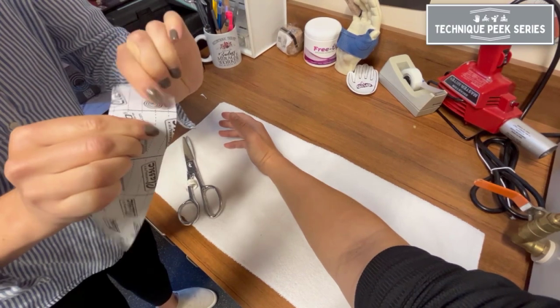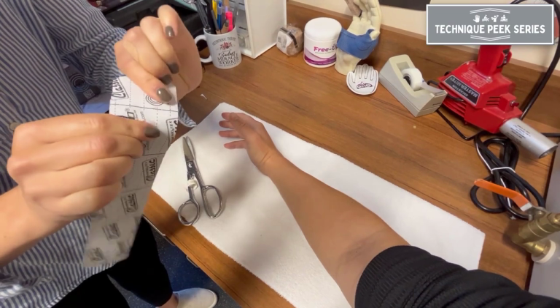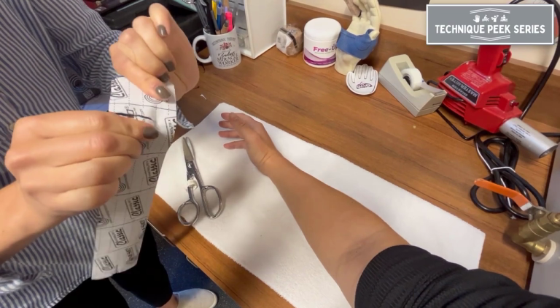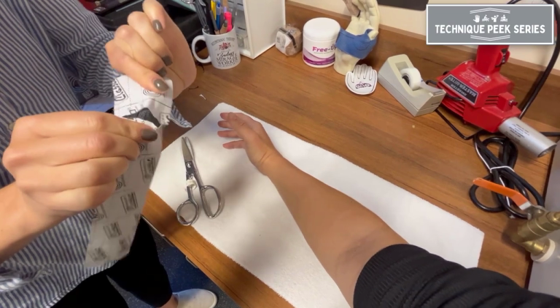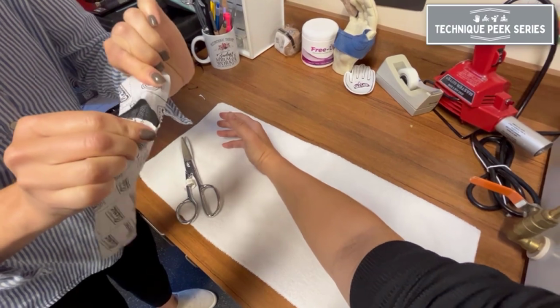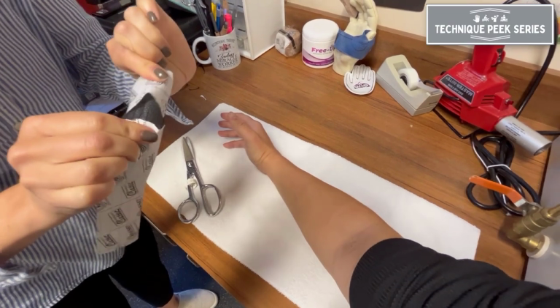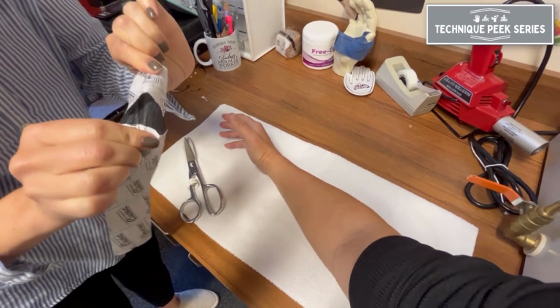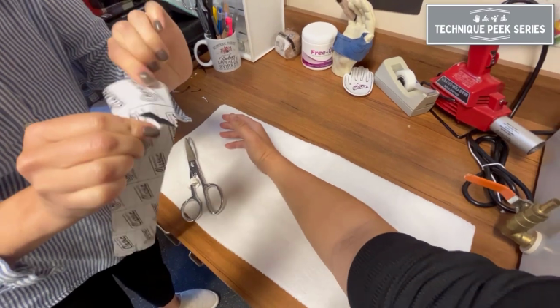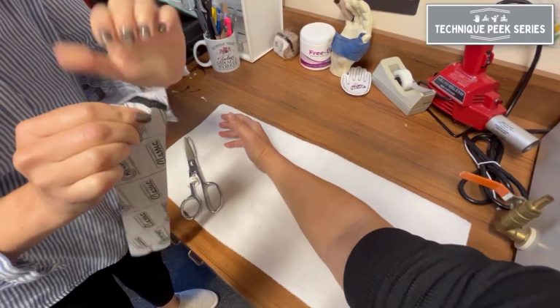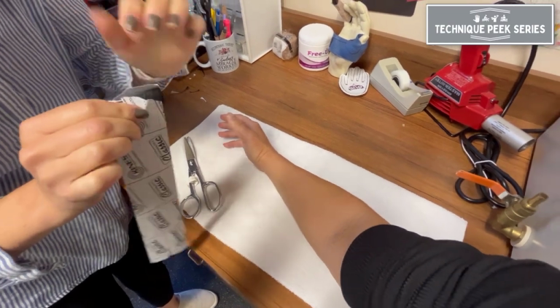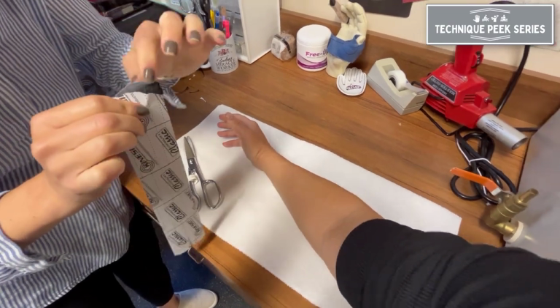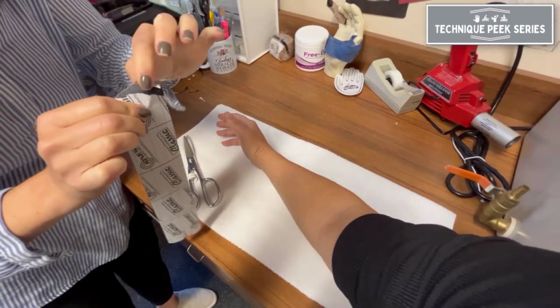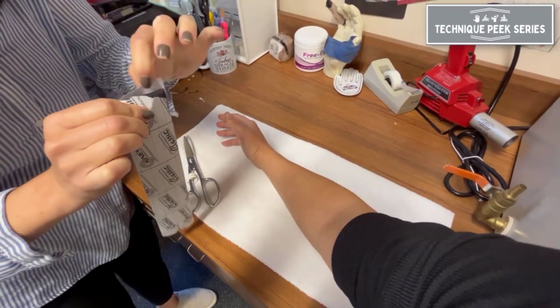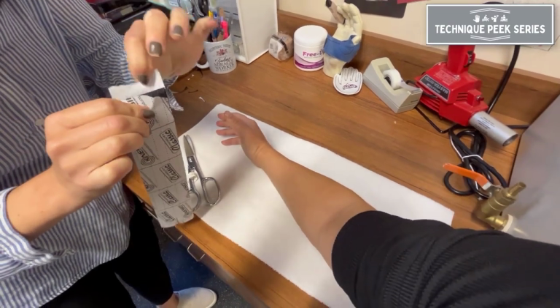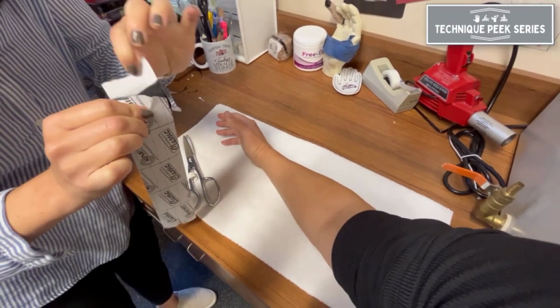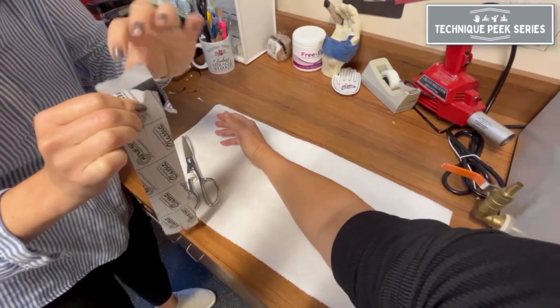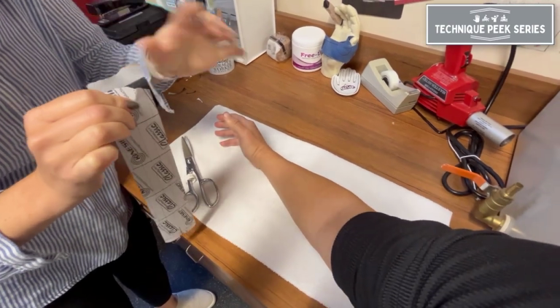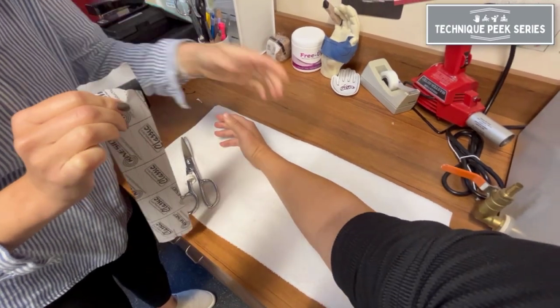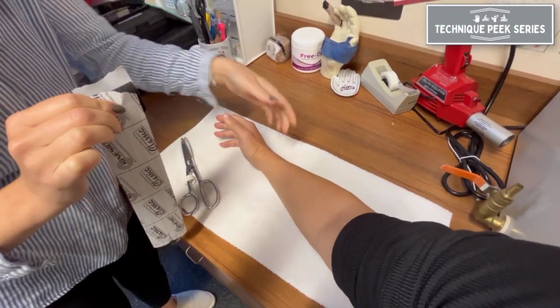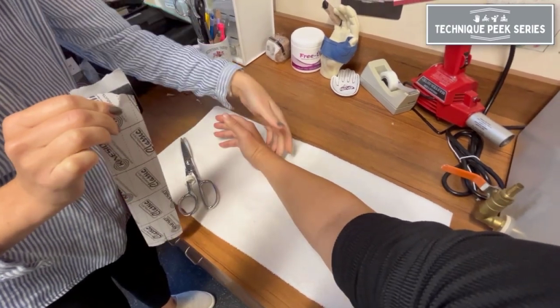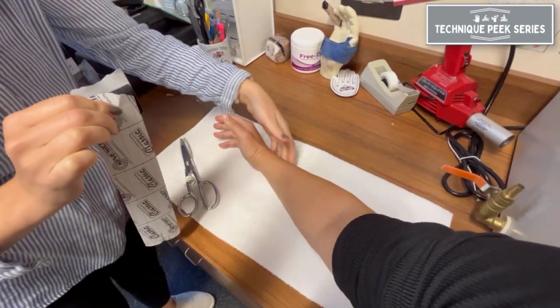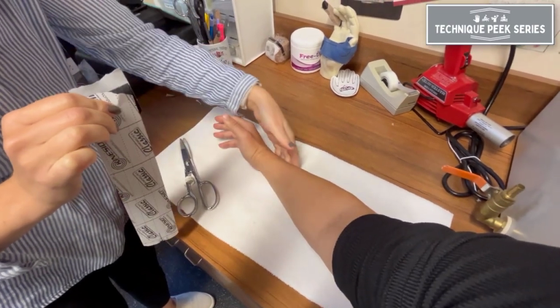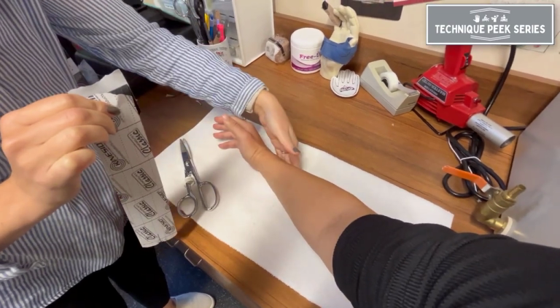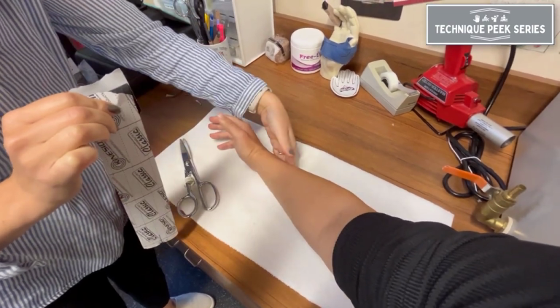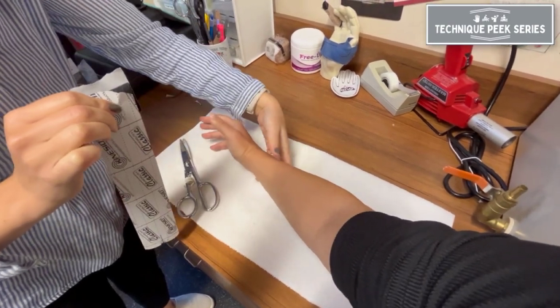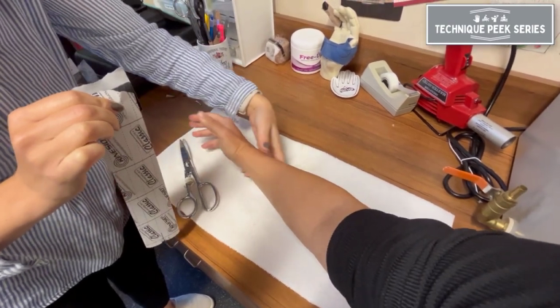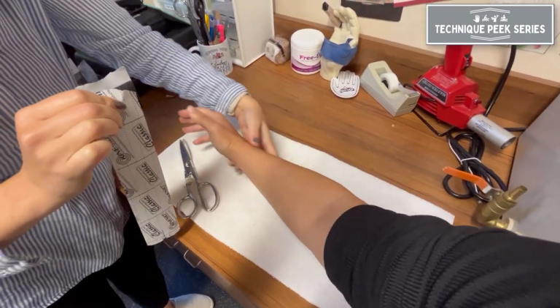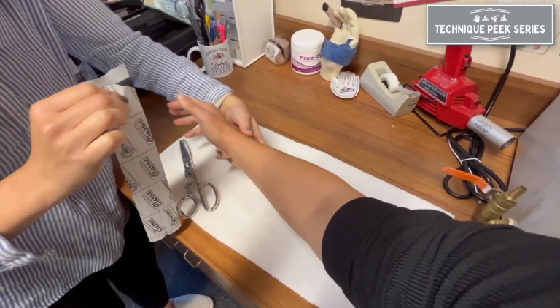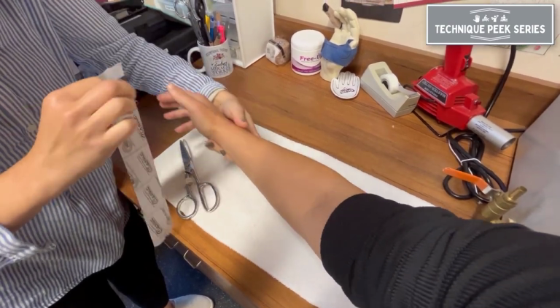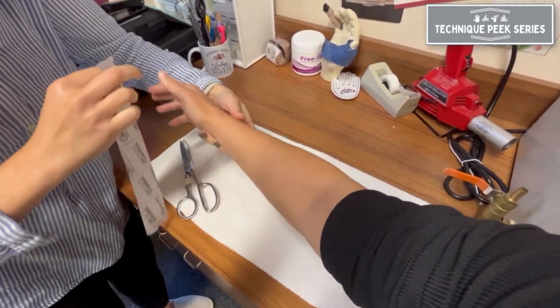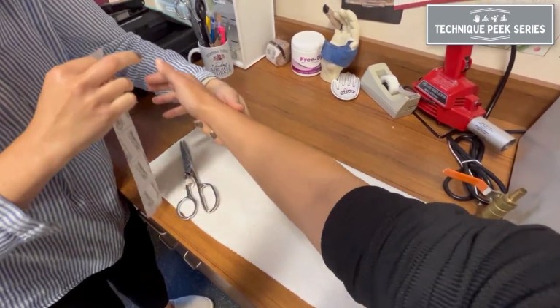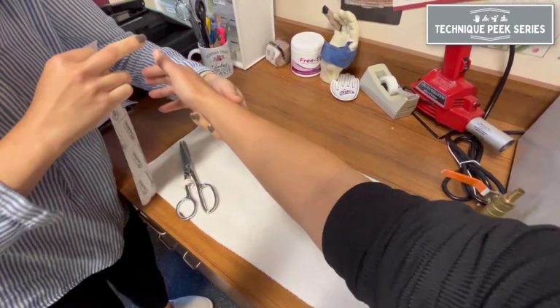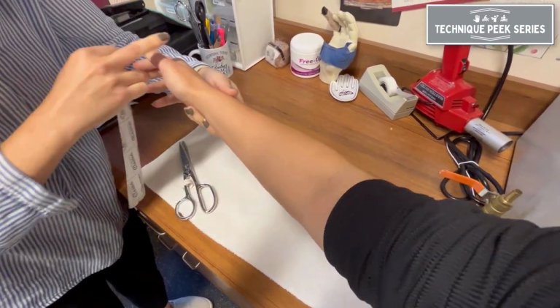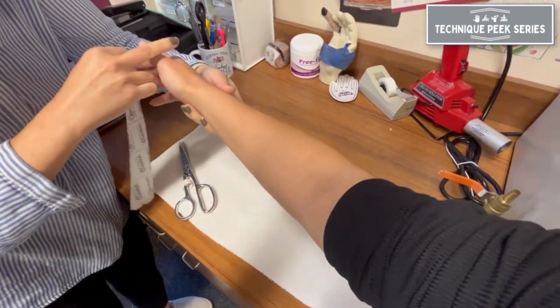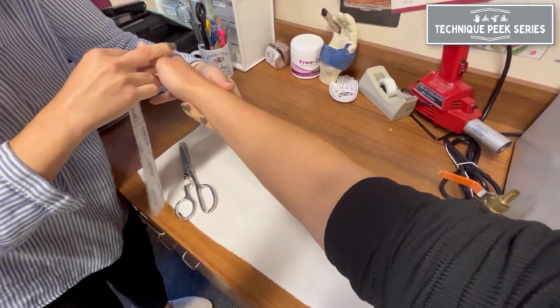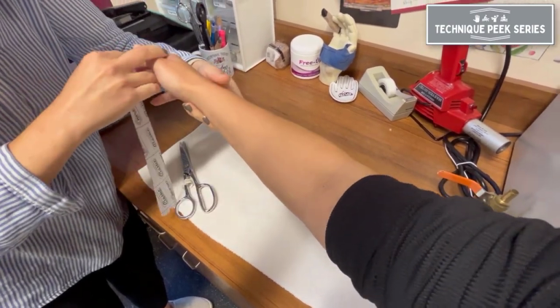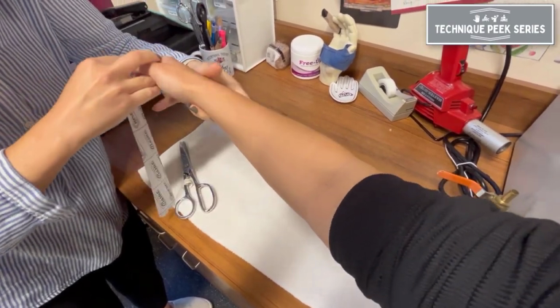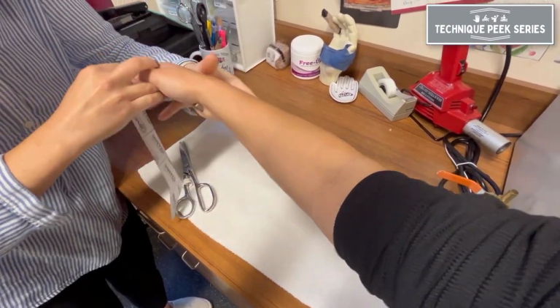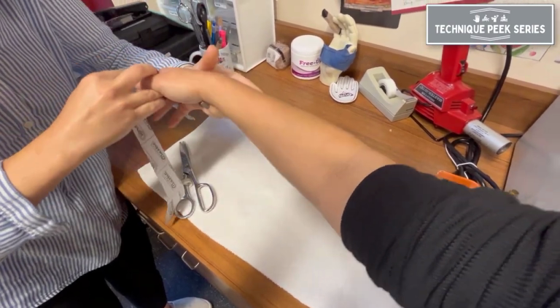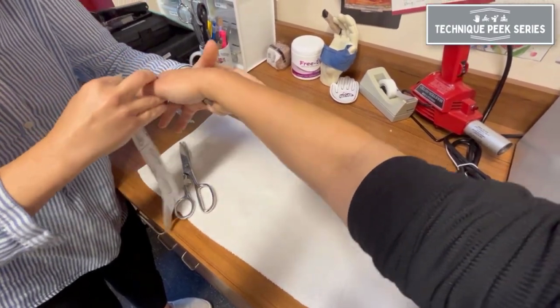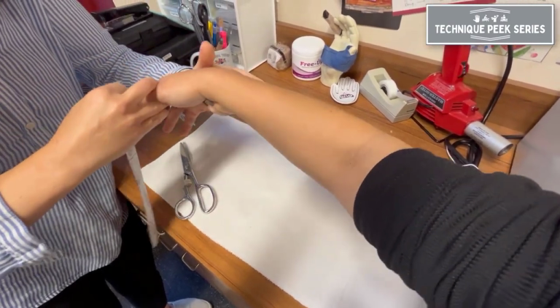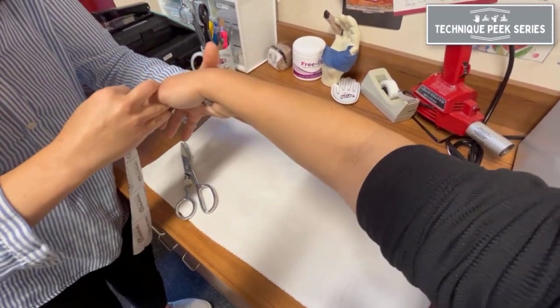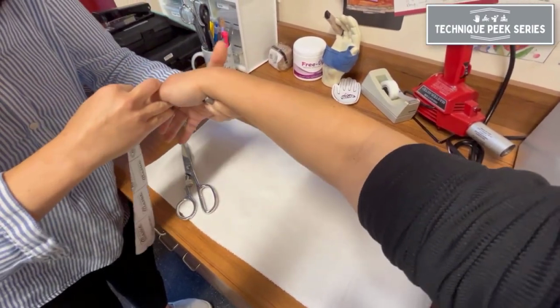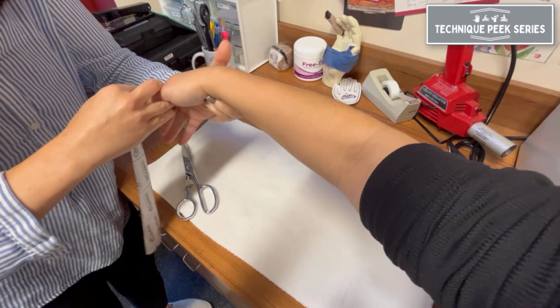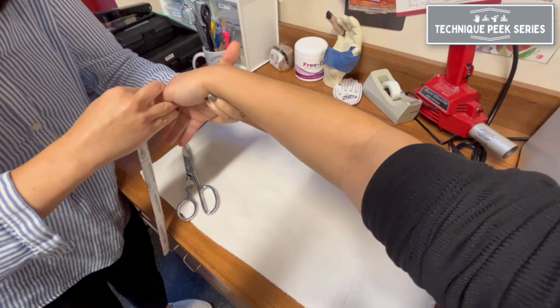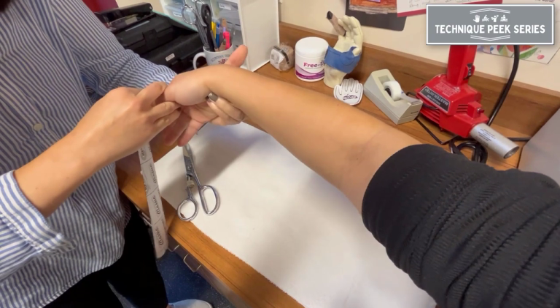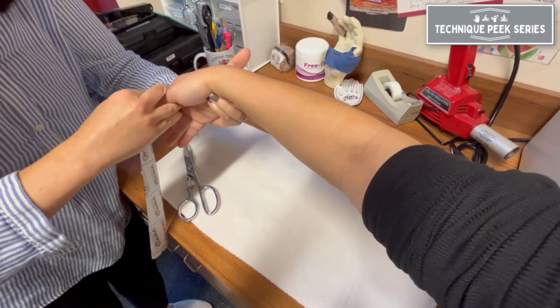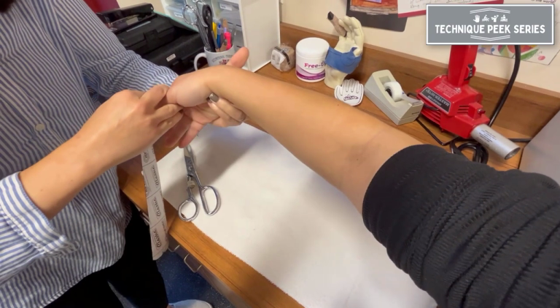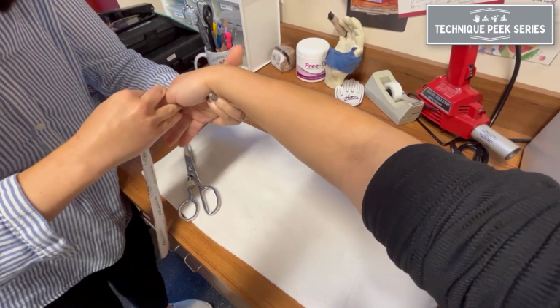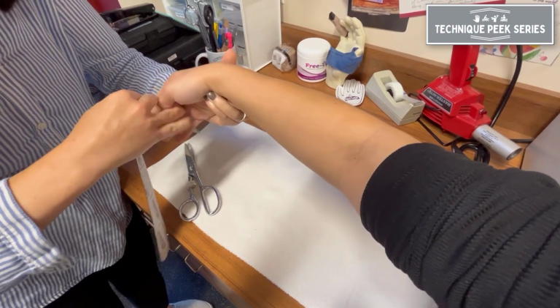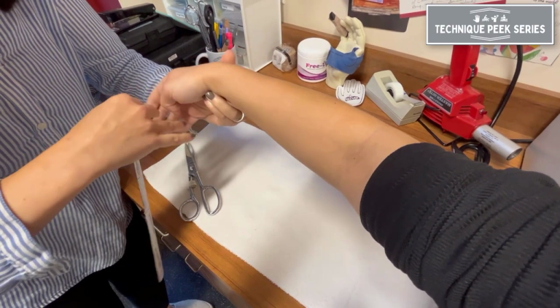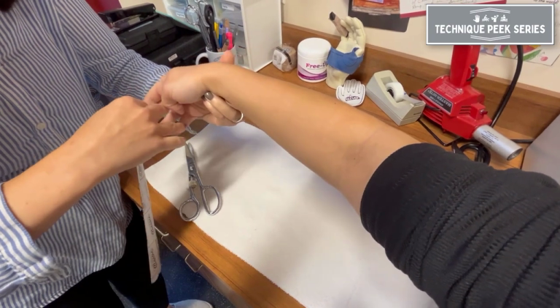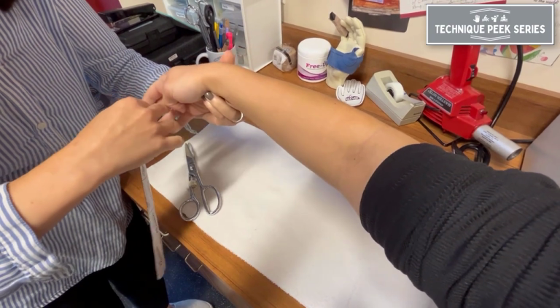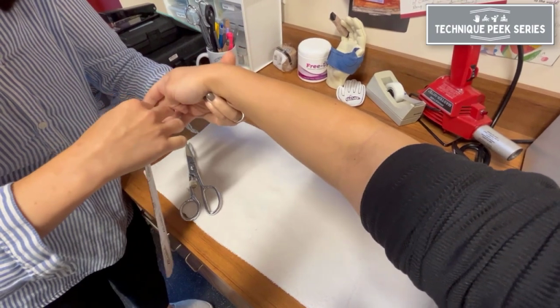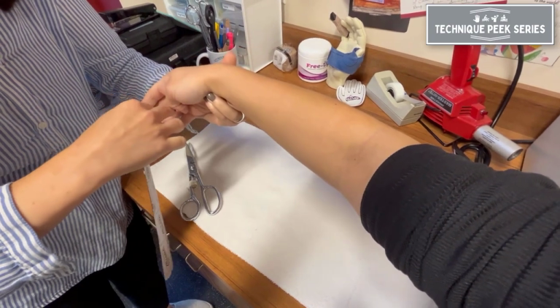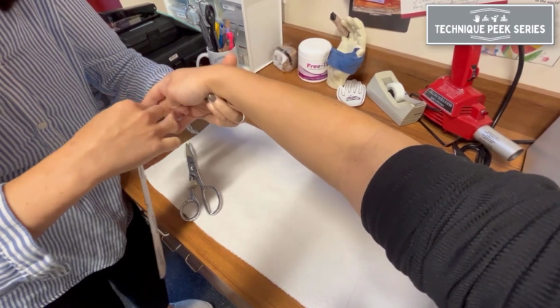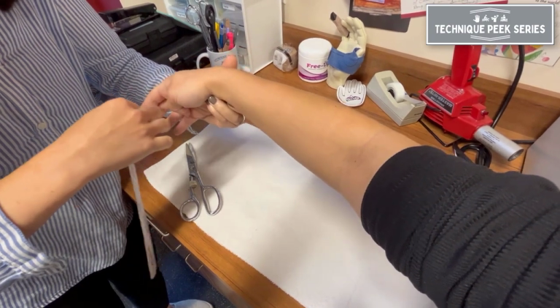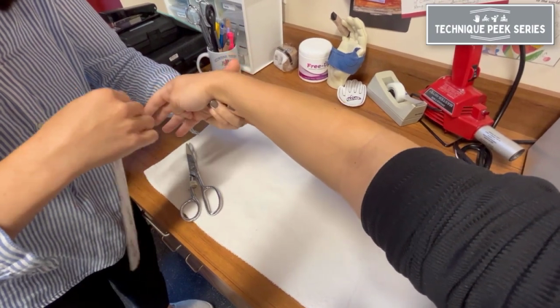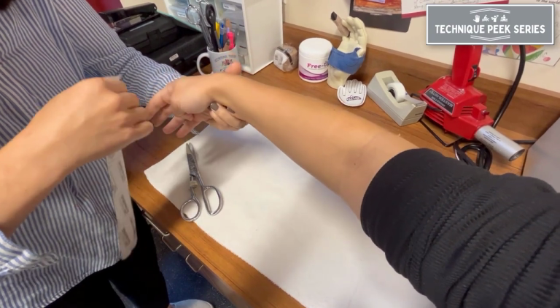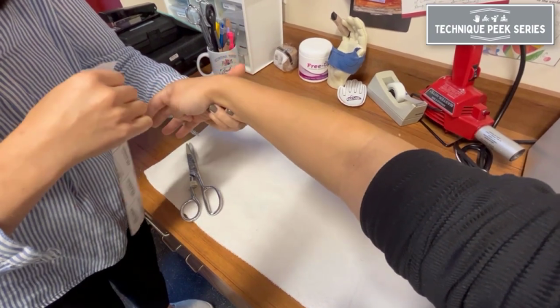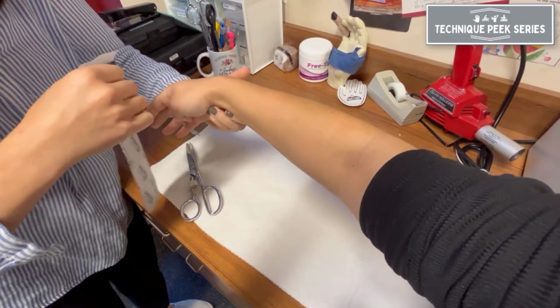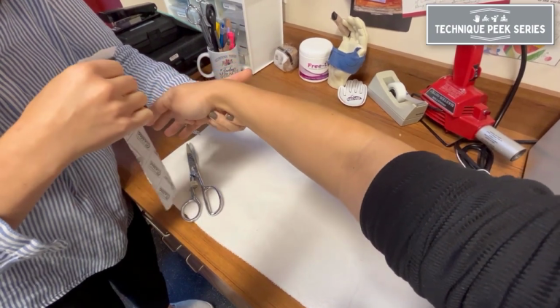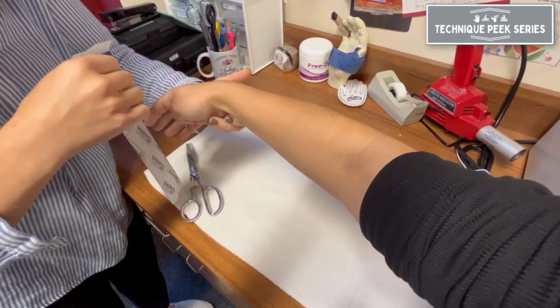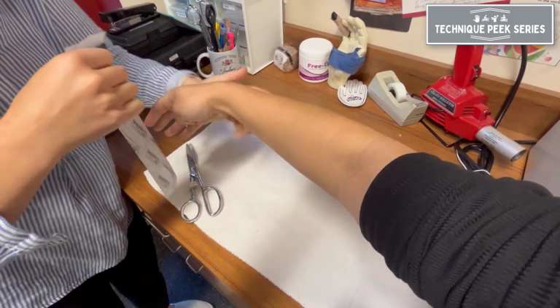Position the patient with thumb flexion, wrist flexion, and slight ulnar deviation before applying the tape.